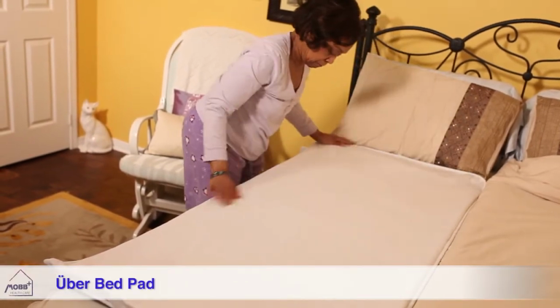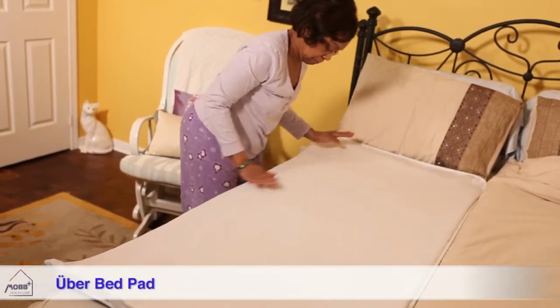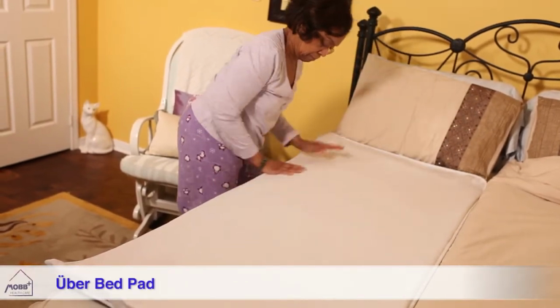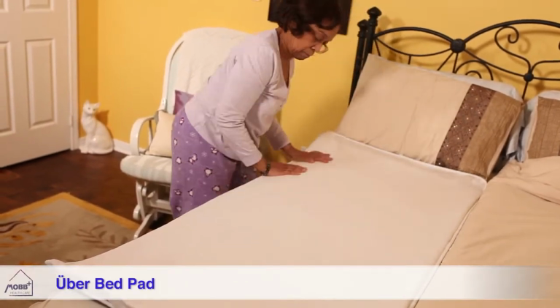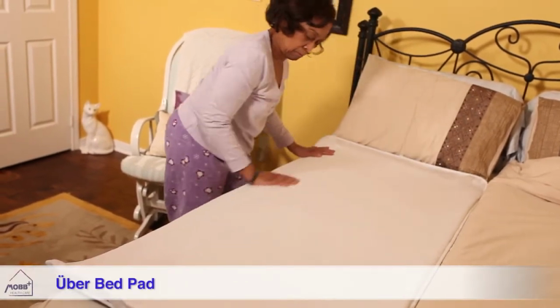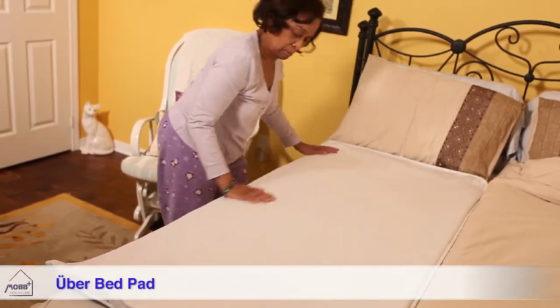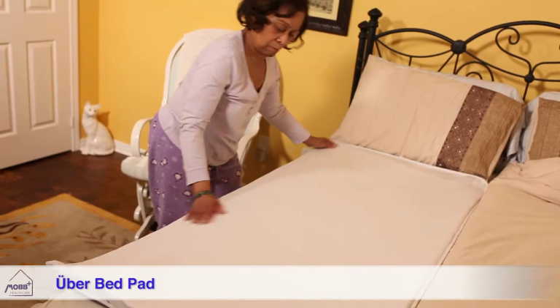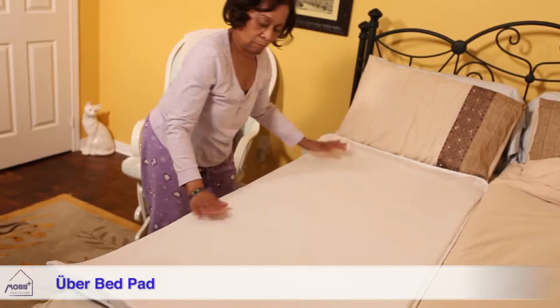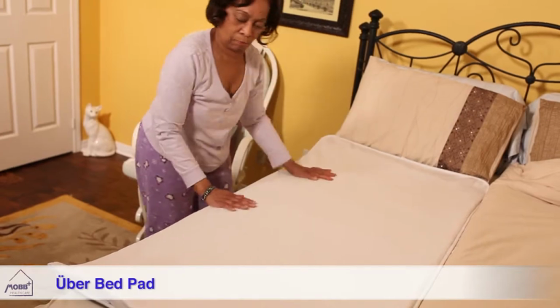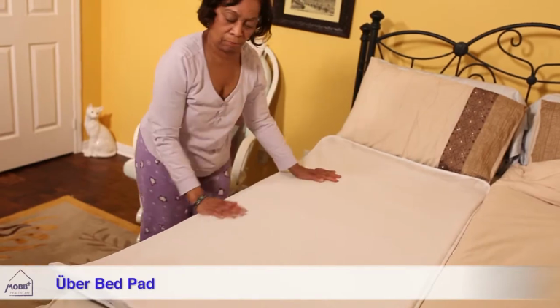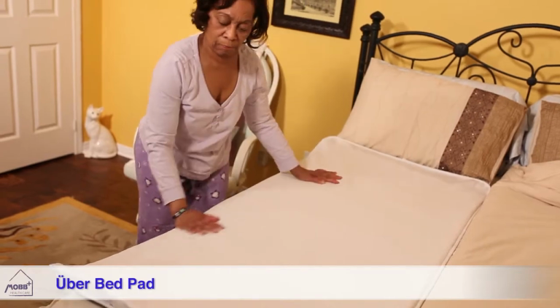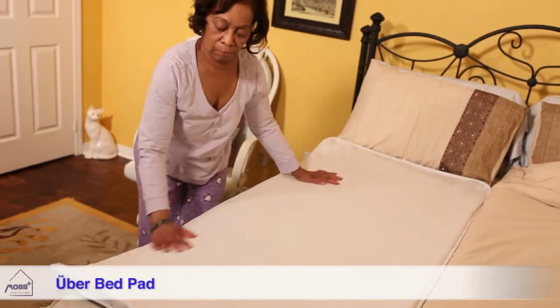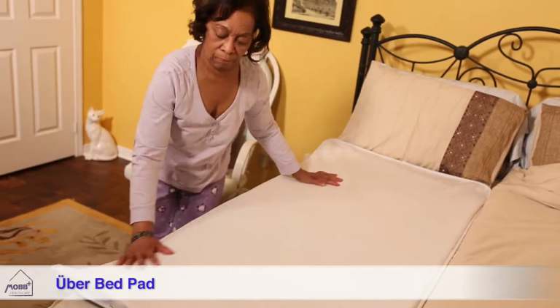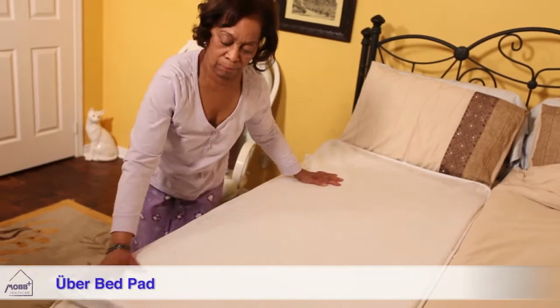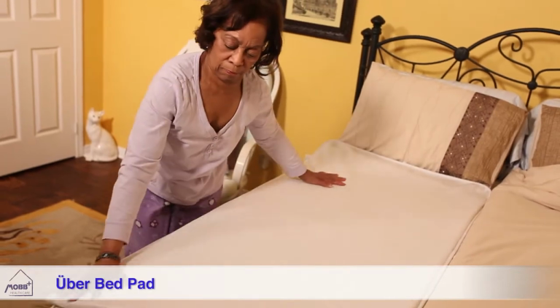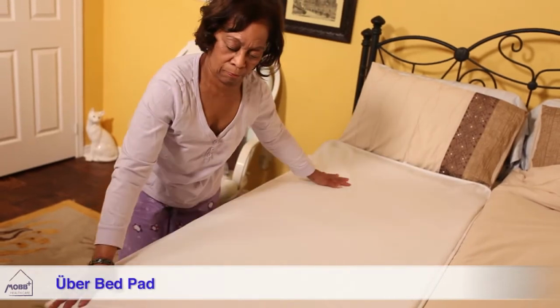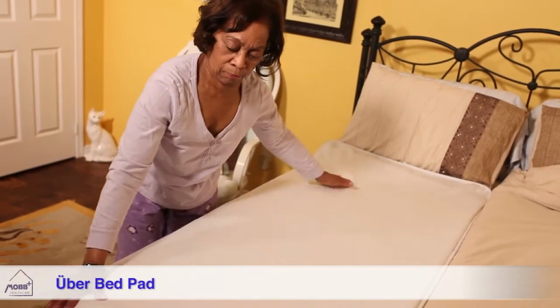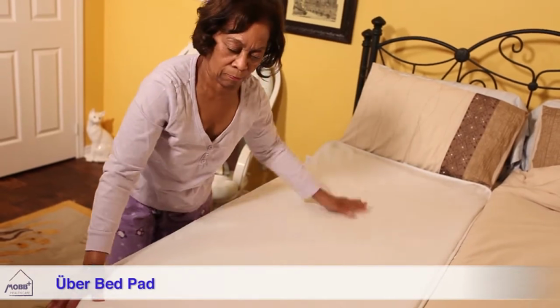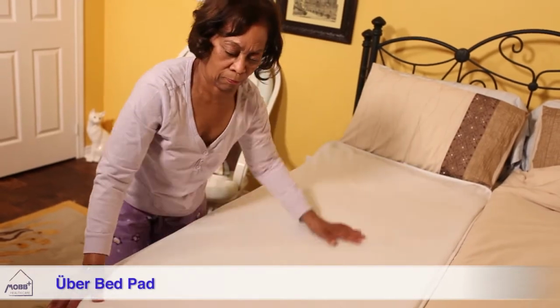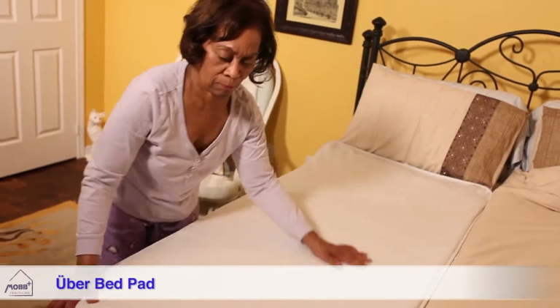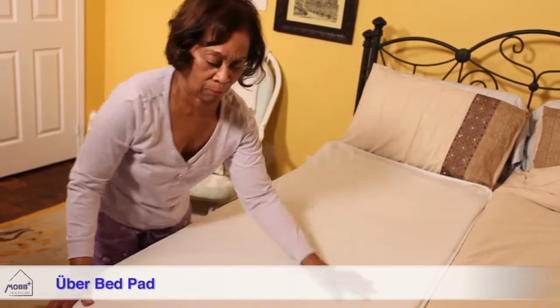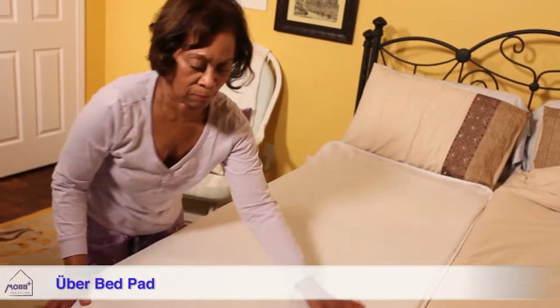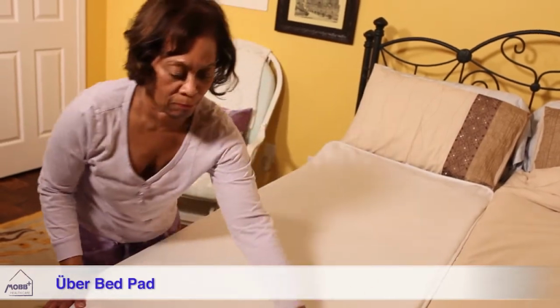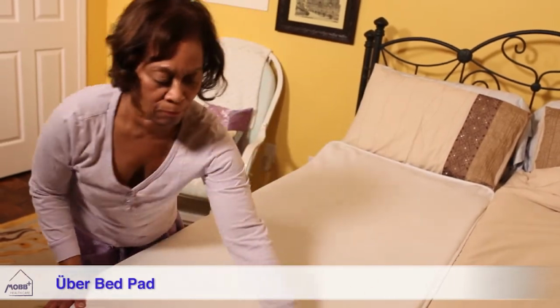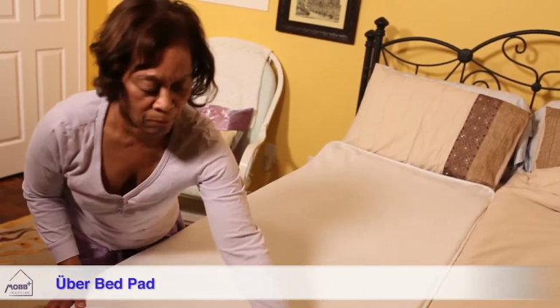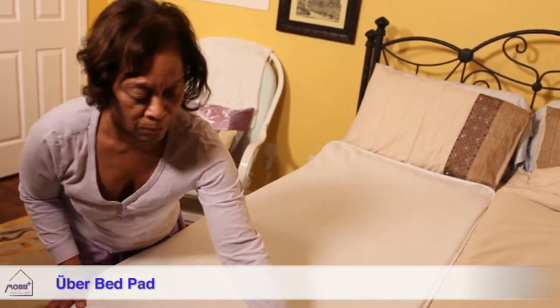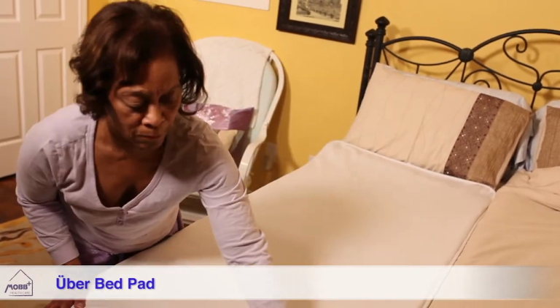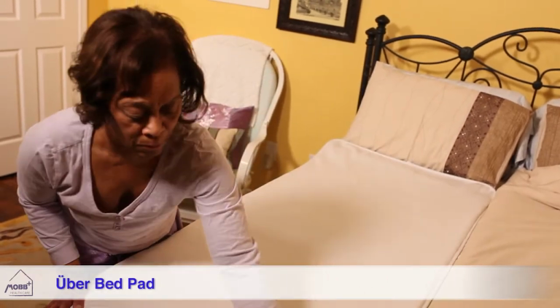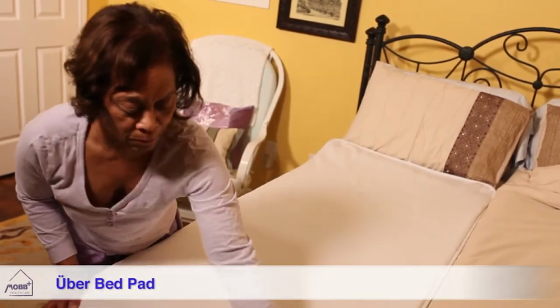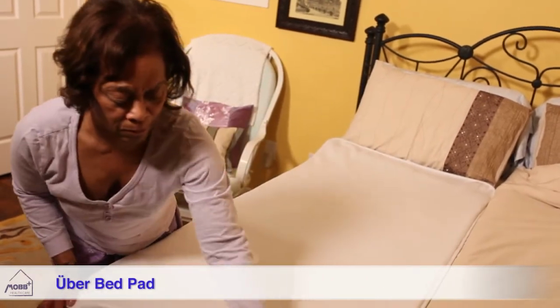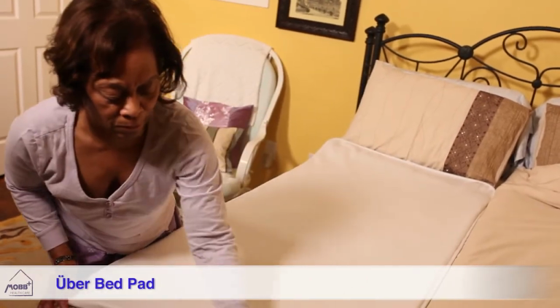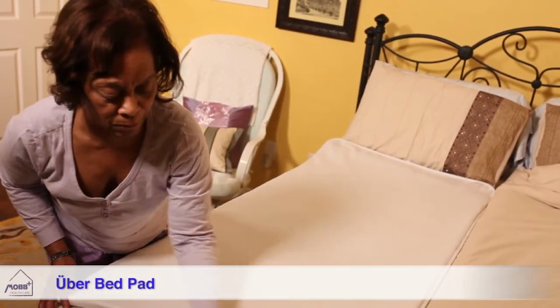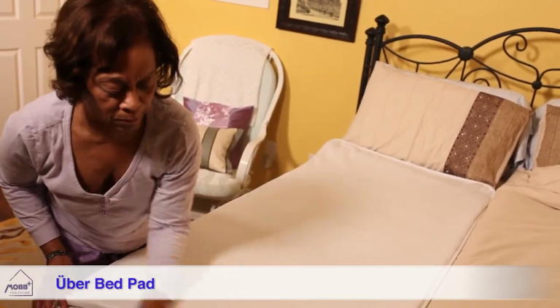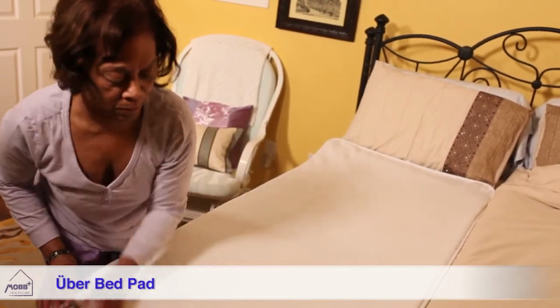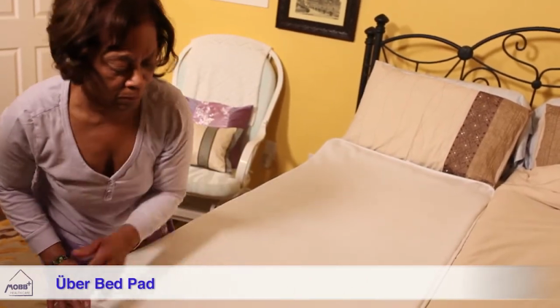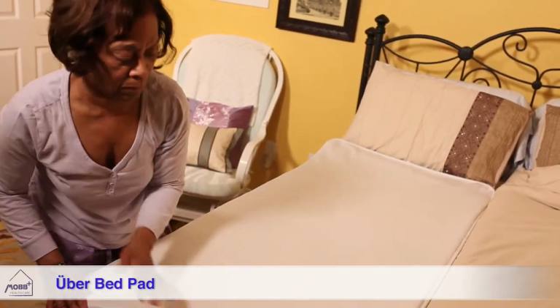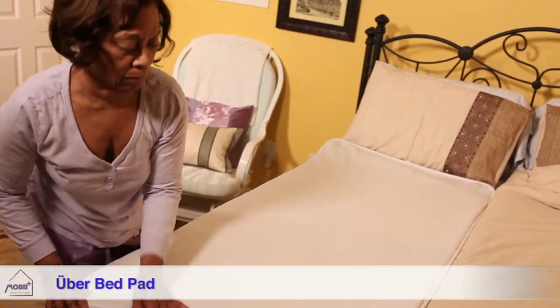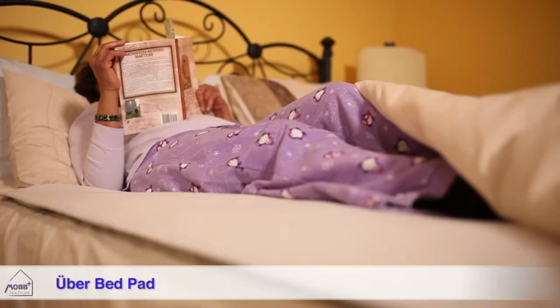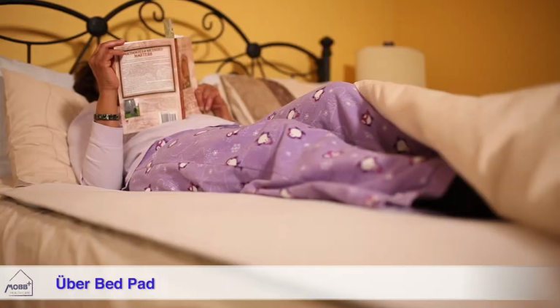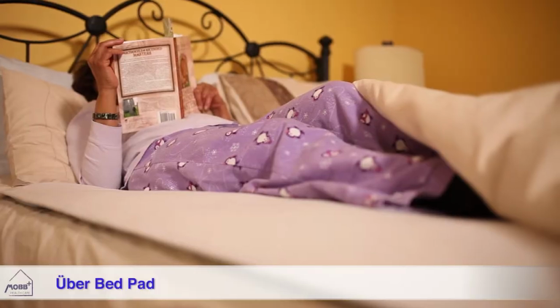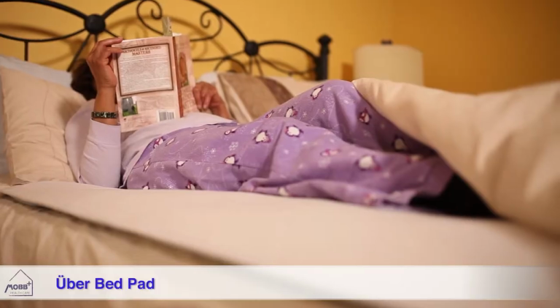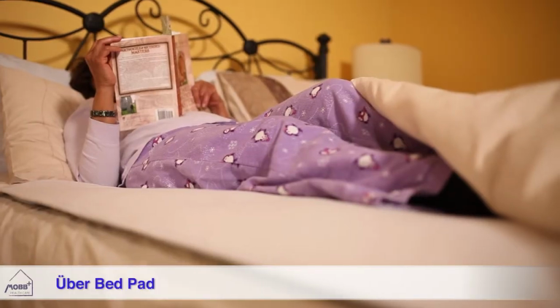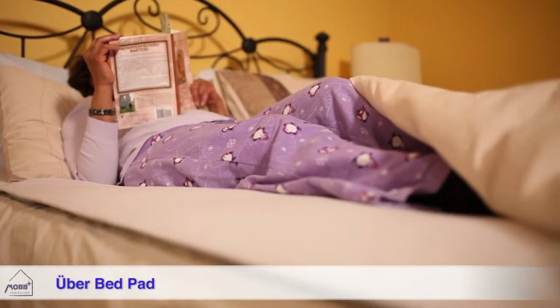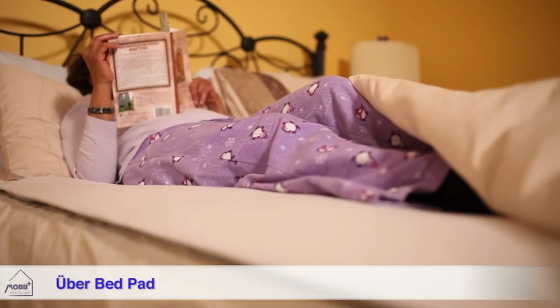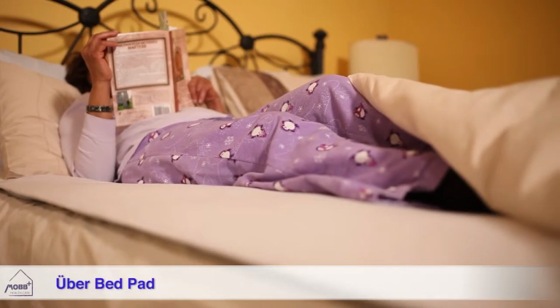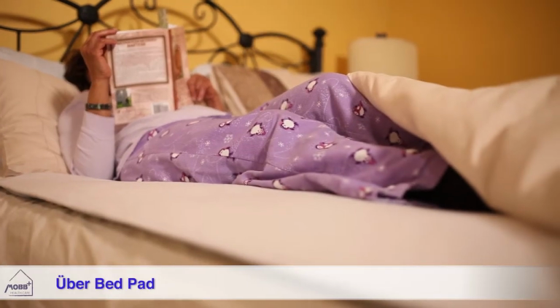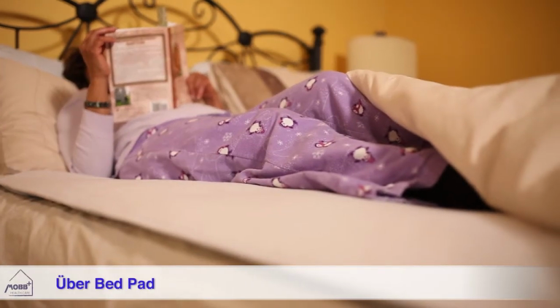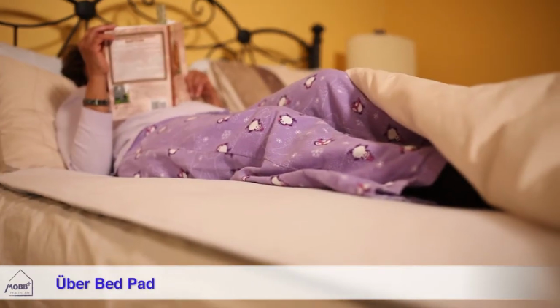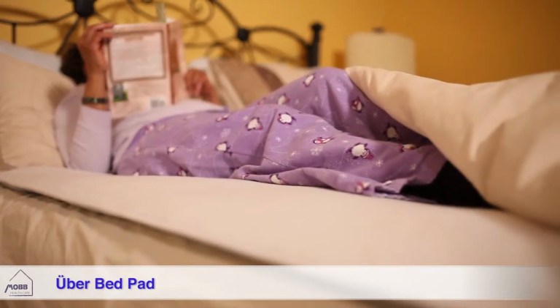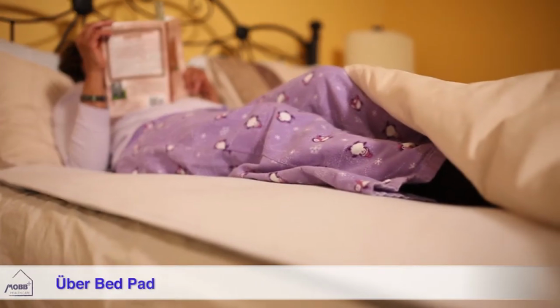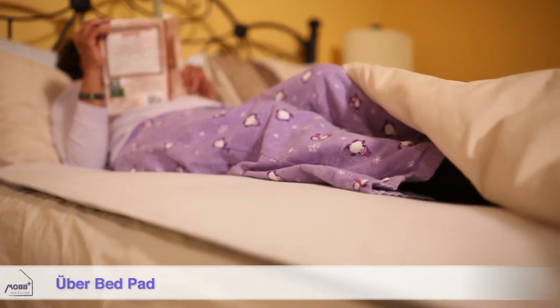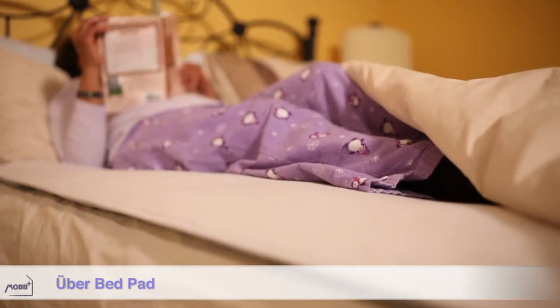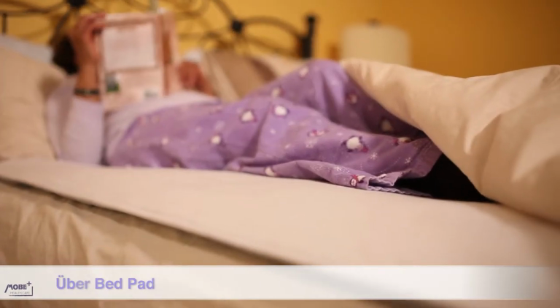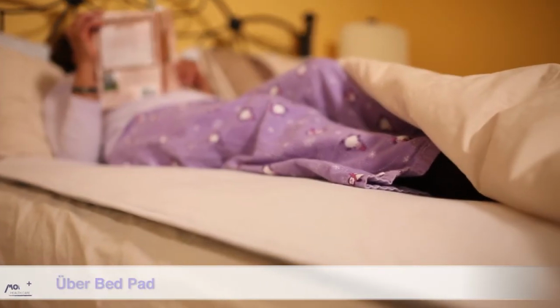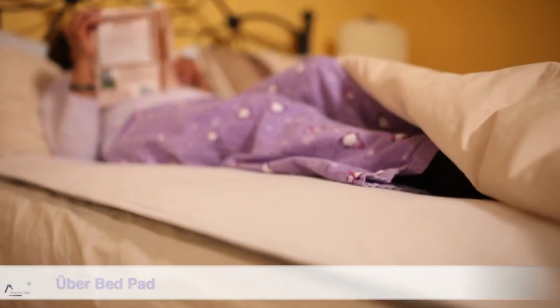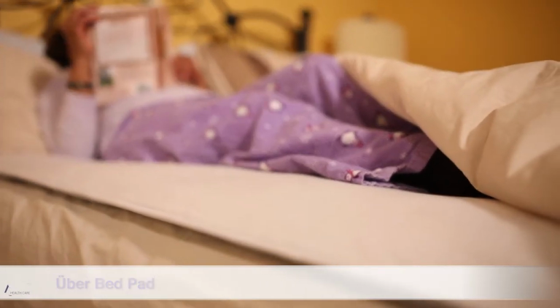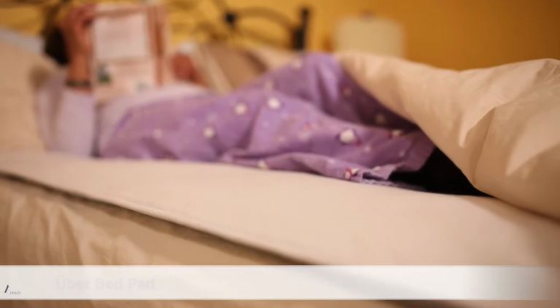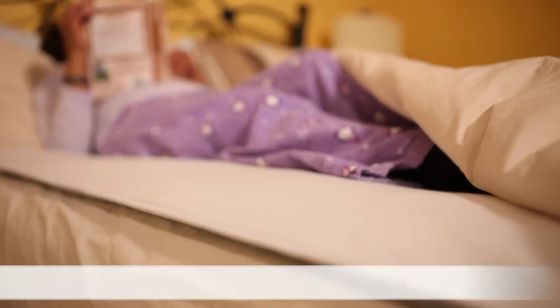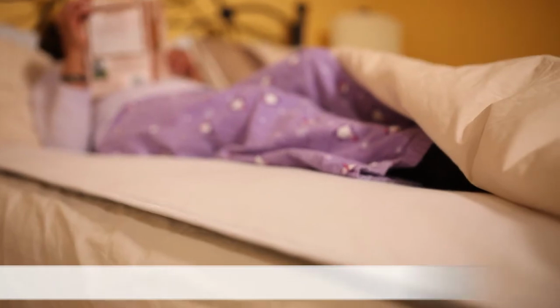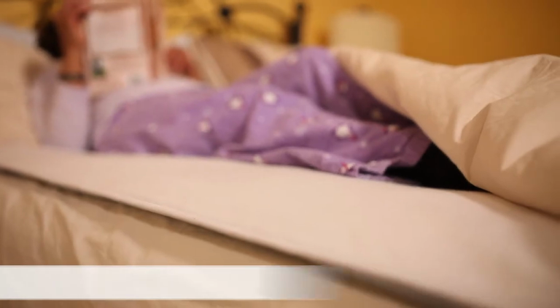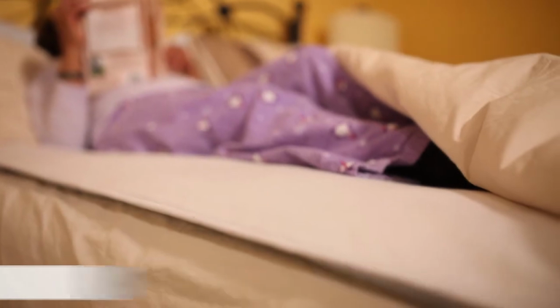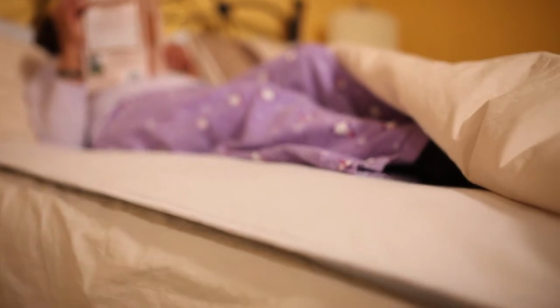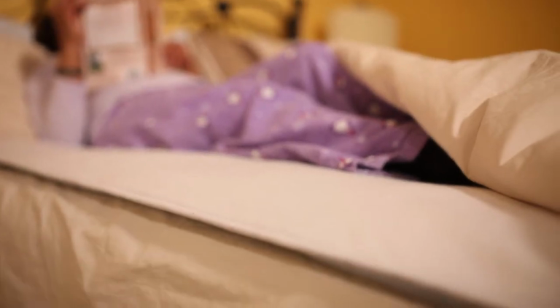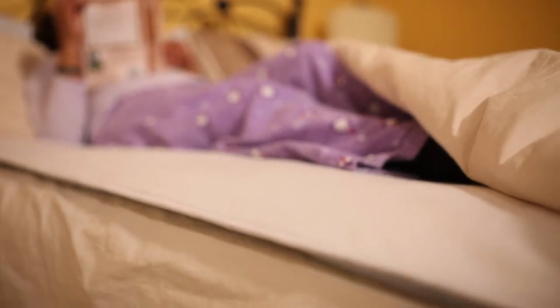Measuring 30 inches wide by 60 inches long, the Uber Bed Pad is machine washable gentle and can be hung to dry.